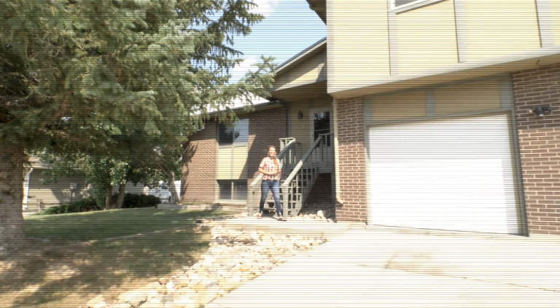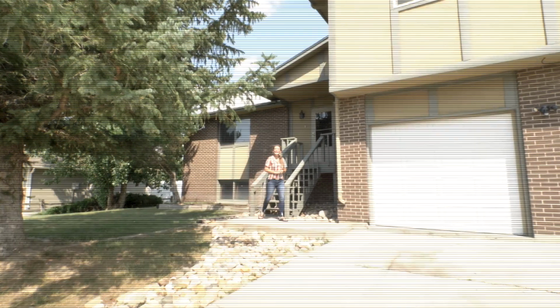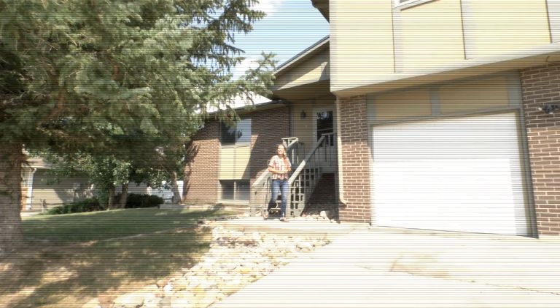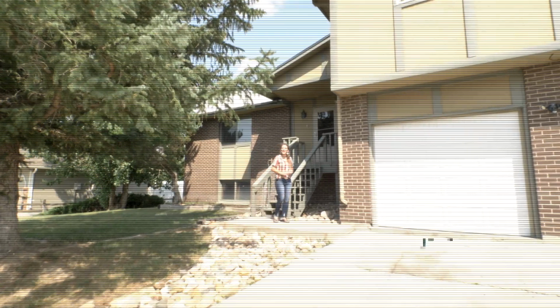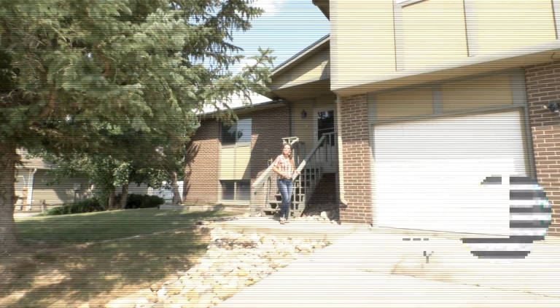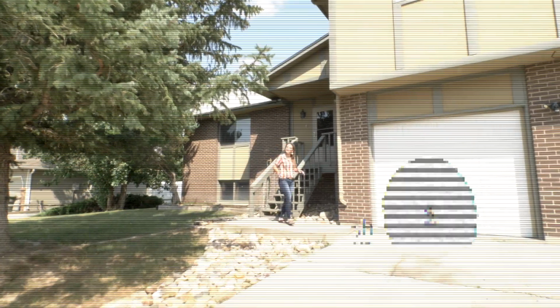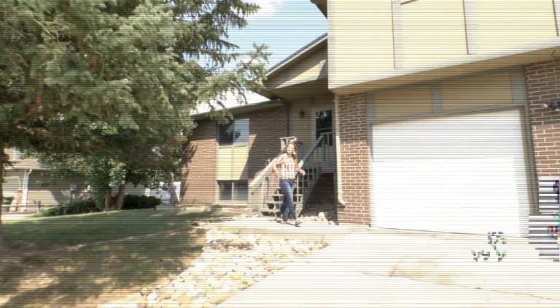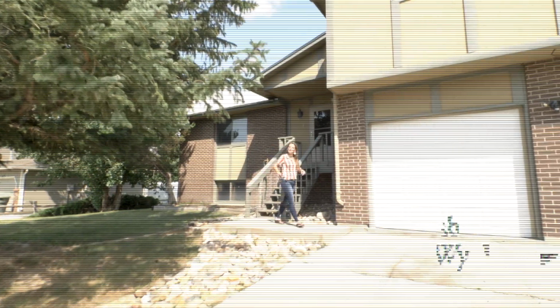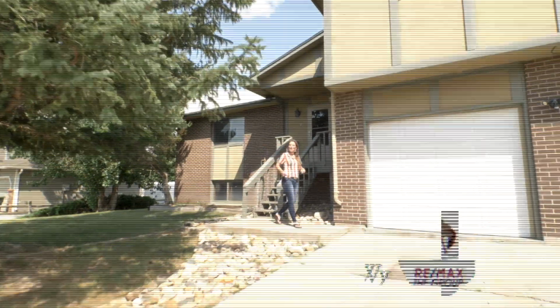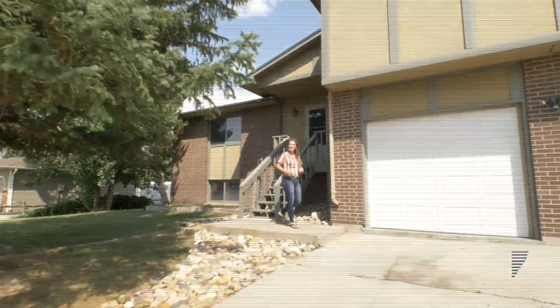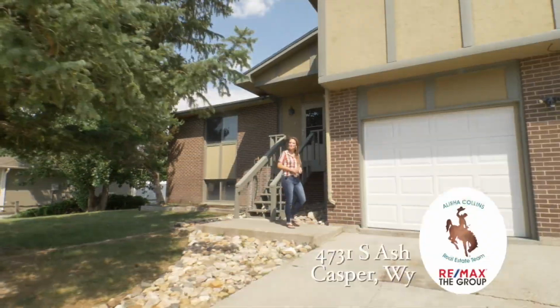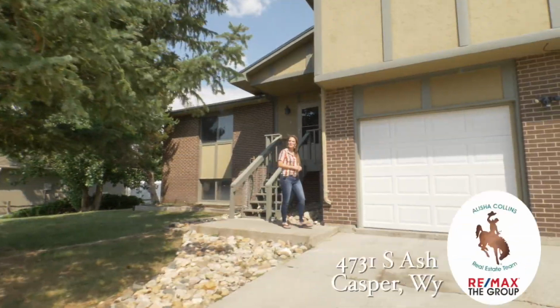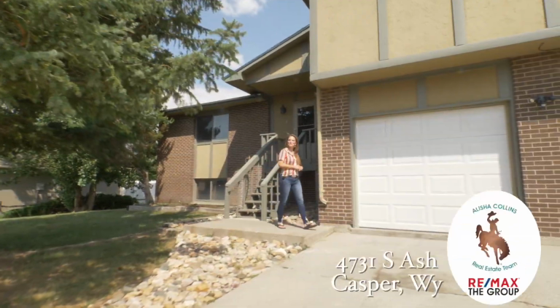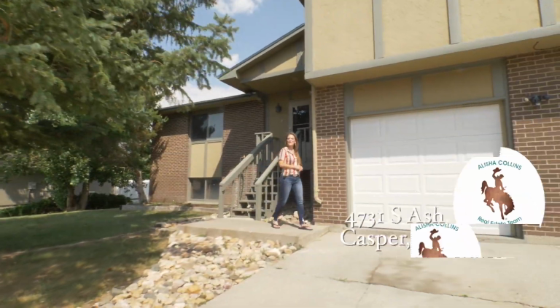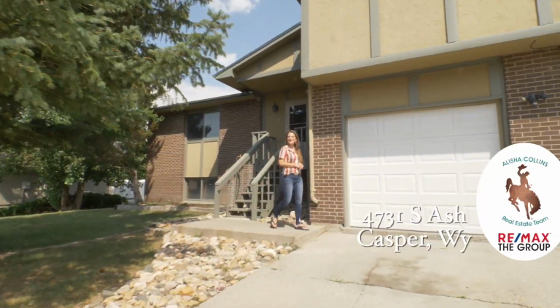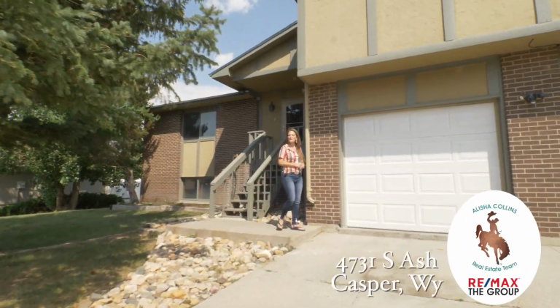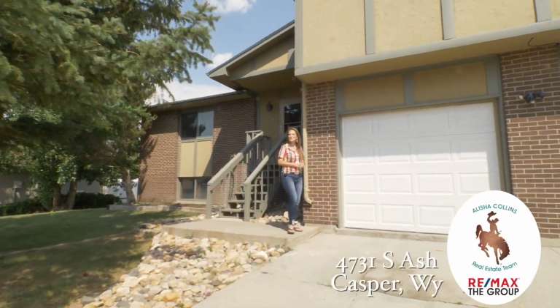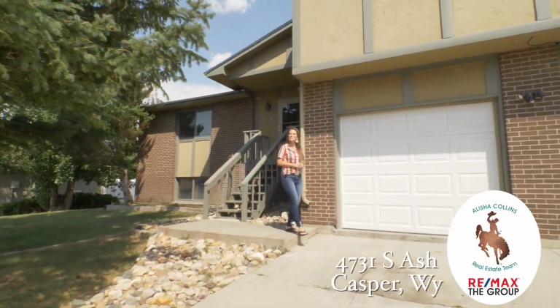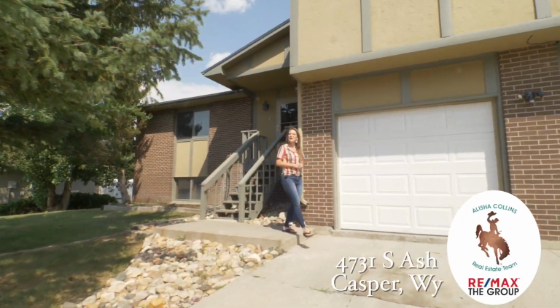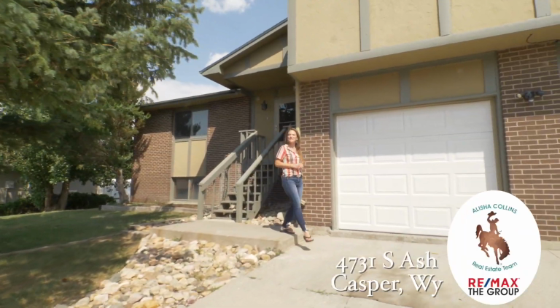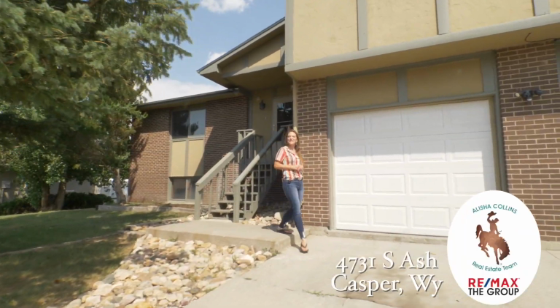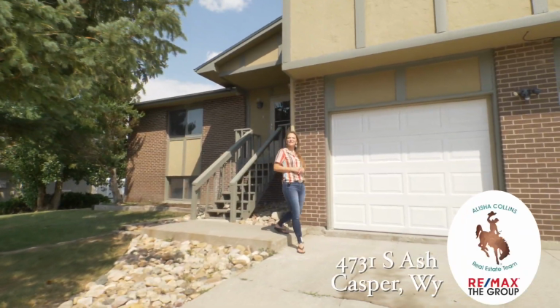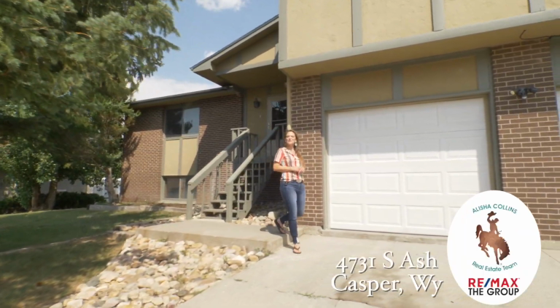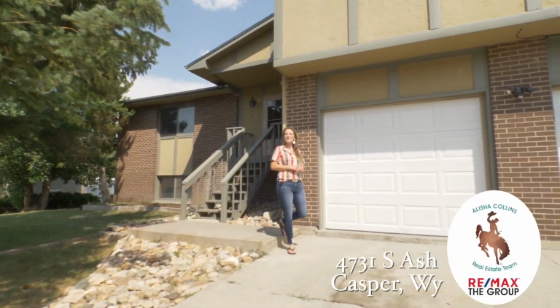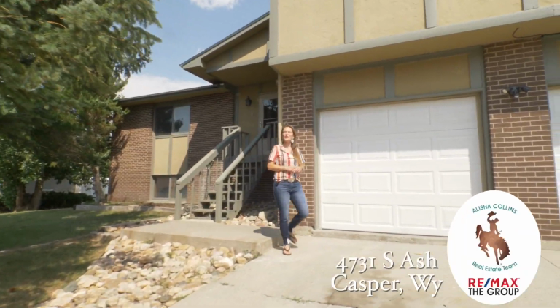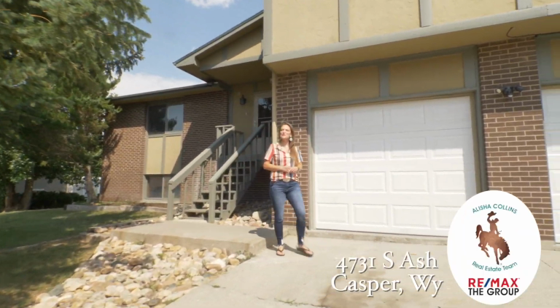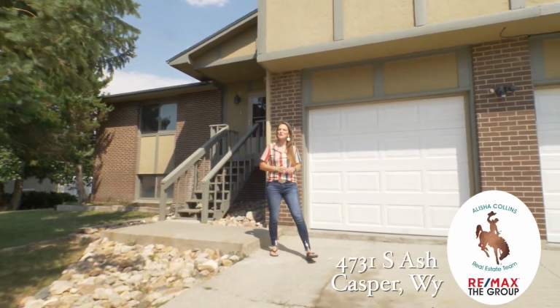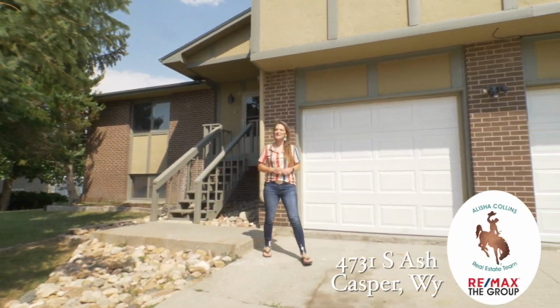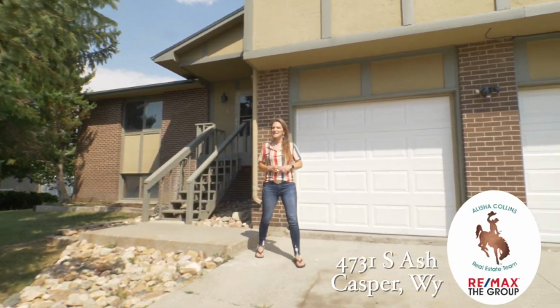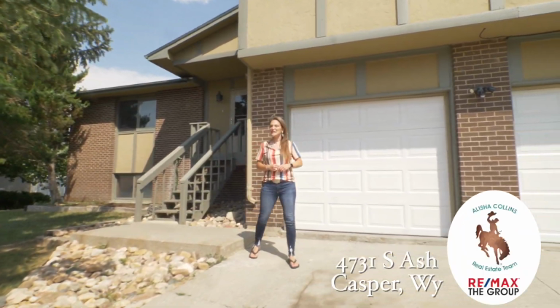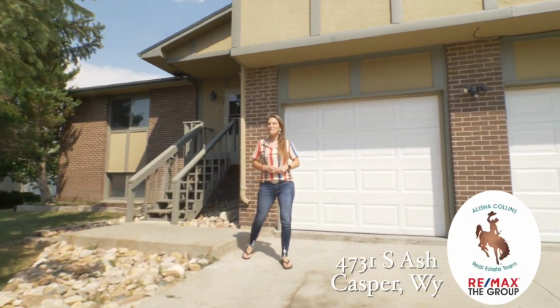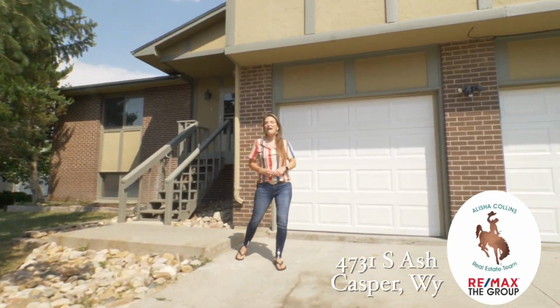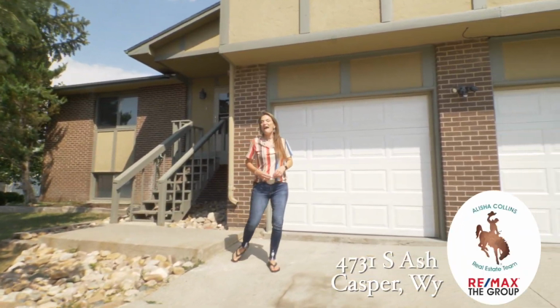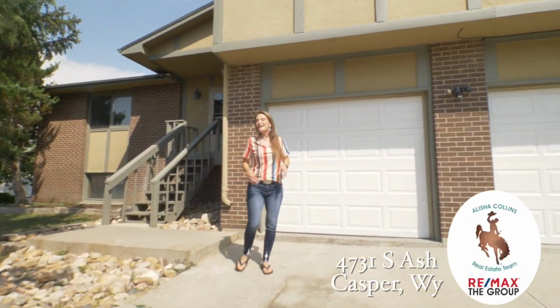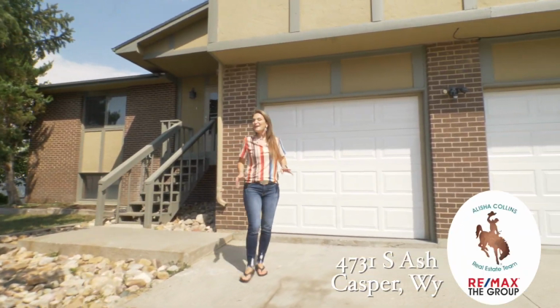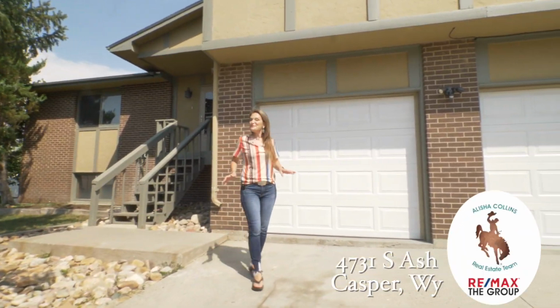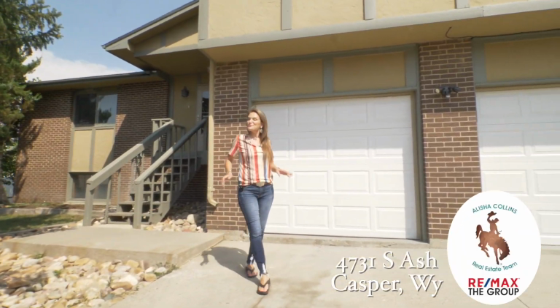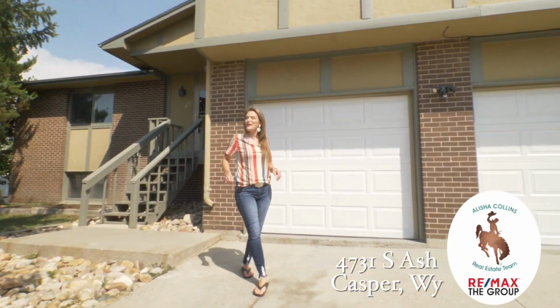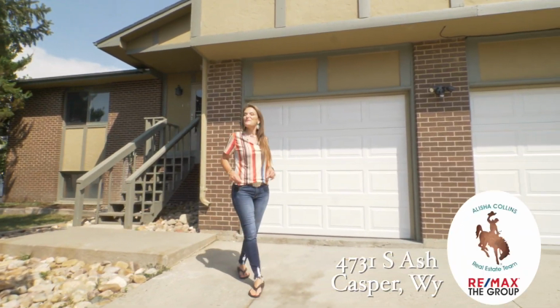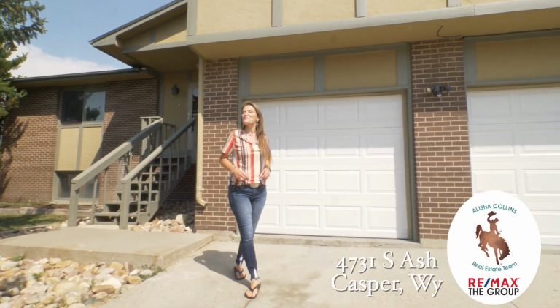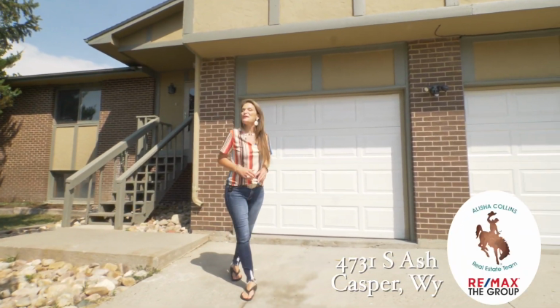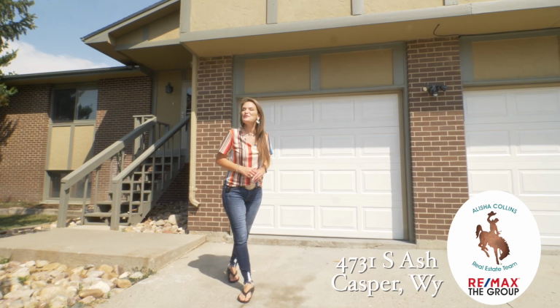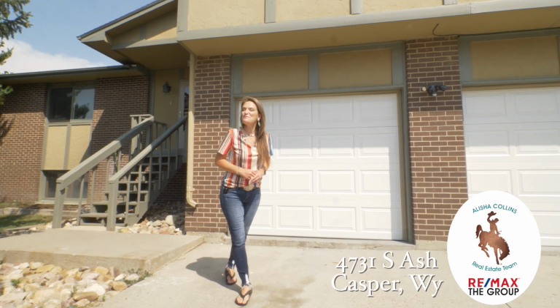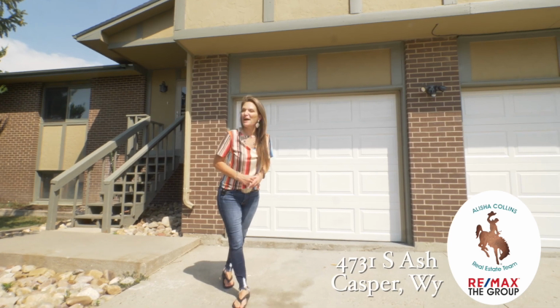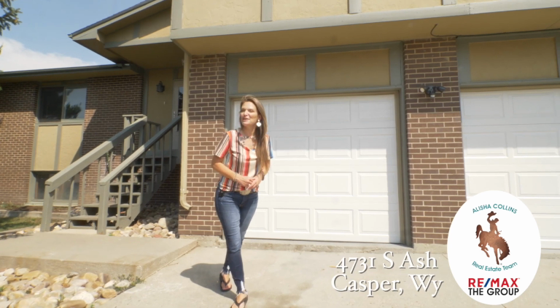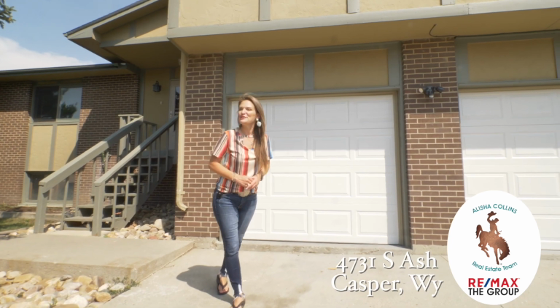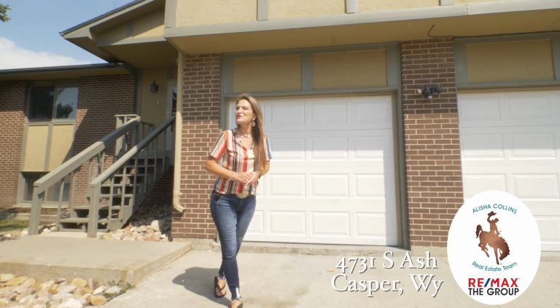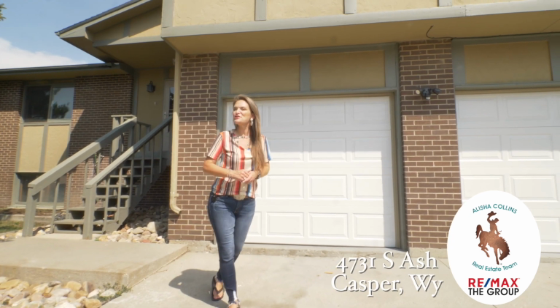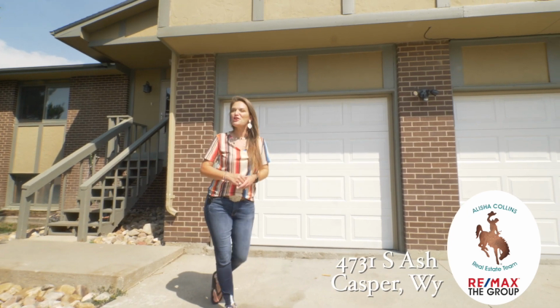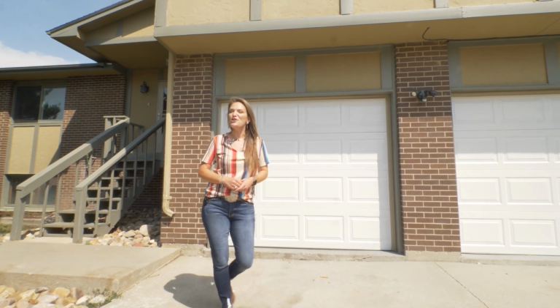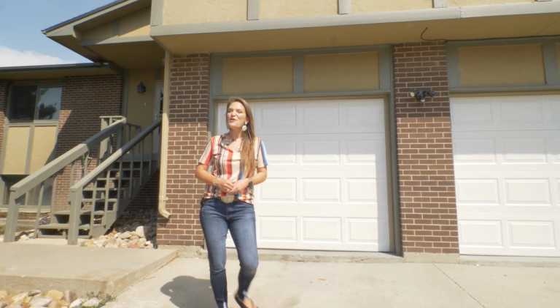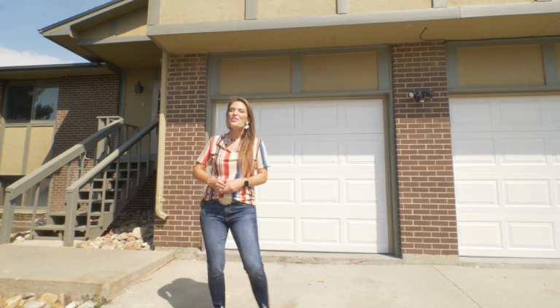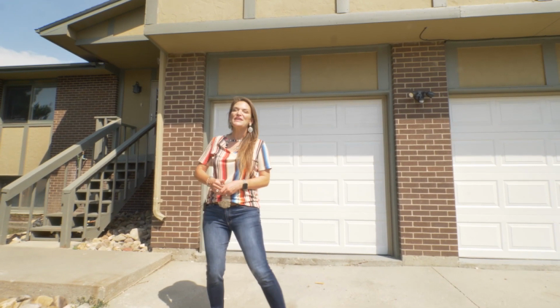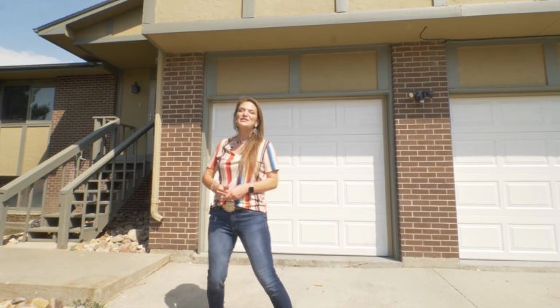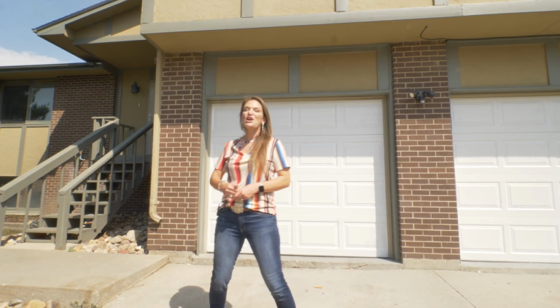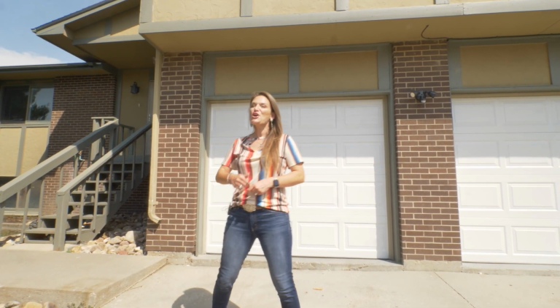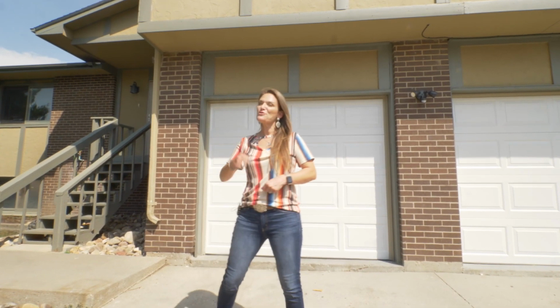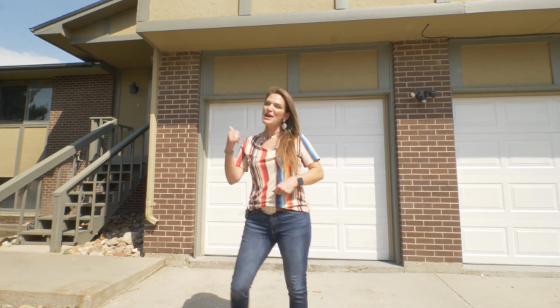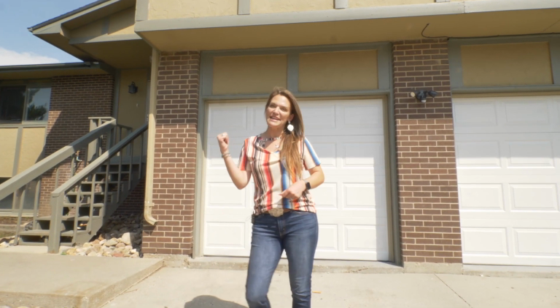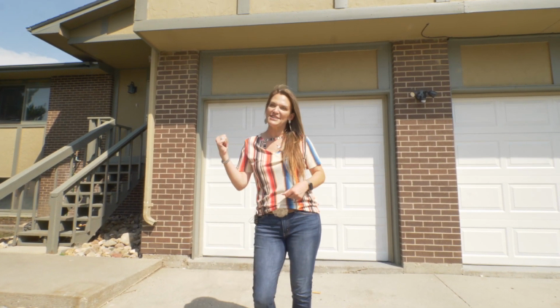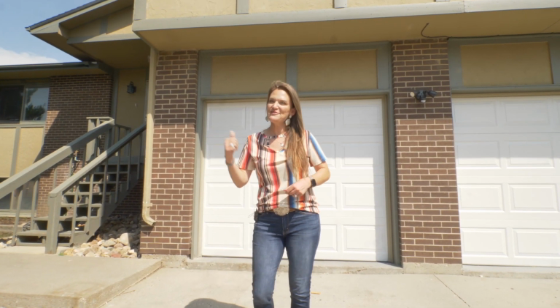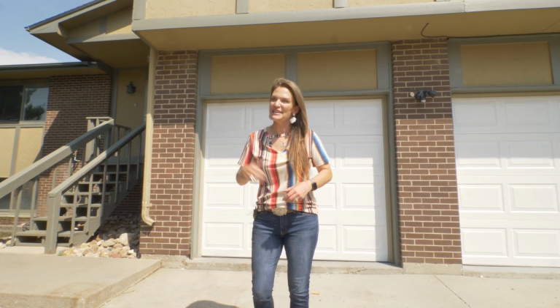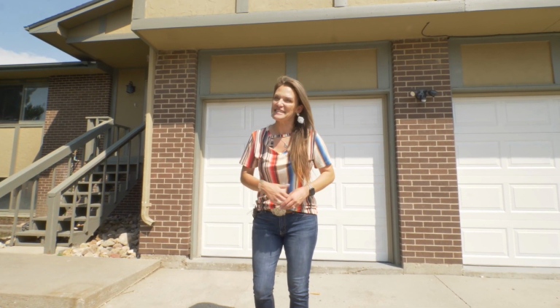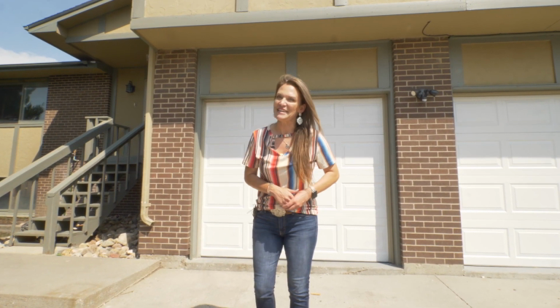Hi, I'm Alicia Collins with RE-MAX The Group and the Alicia Collins Real Estate Team, and I'm just waiting for my new buyer to show this great new listing.